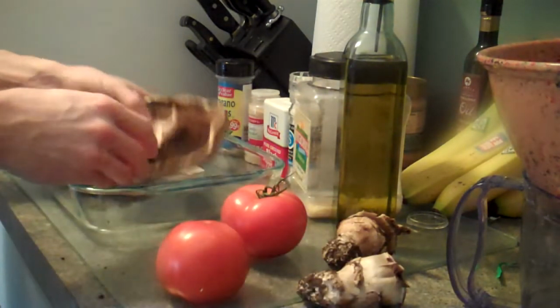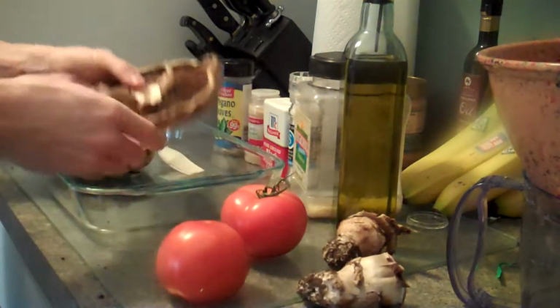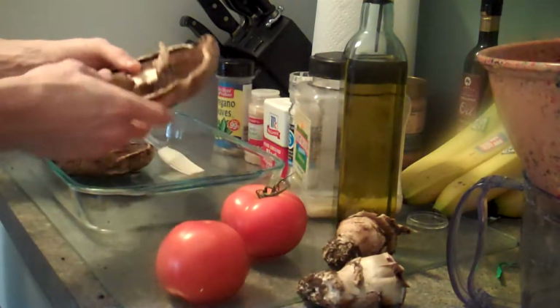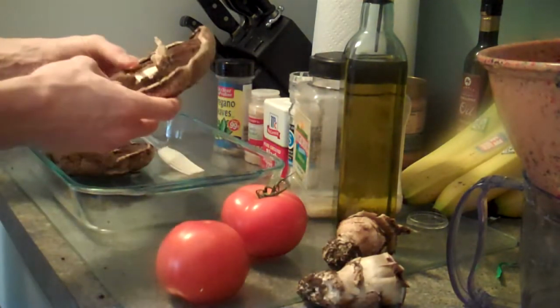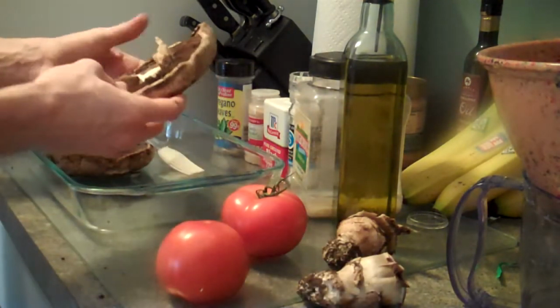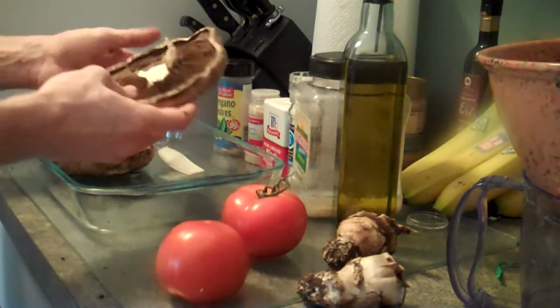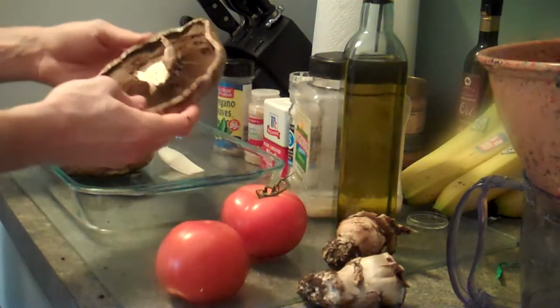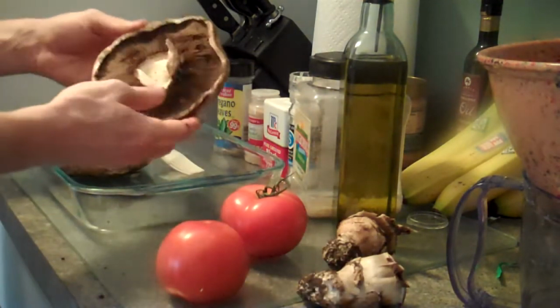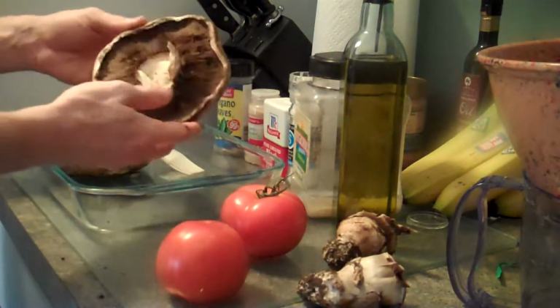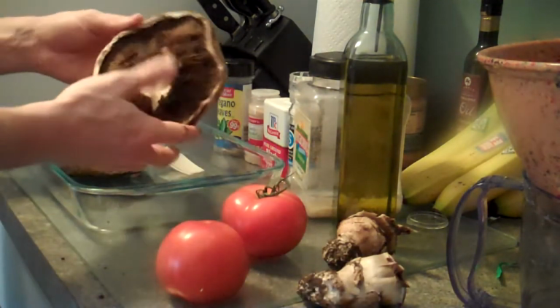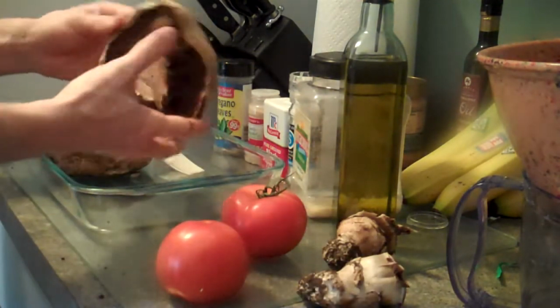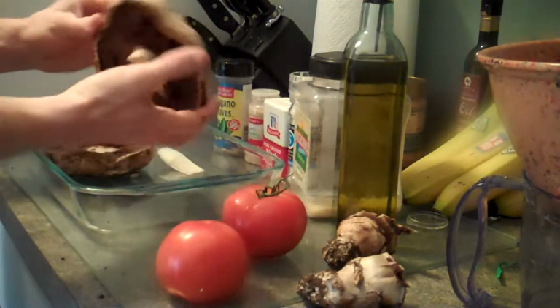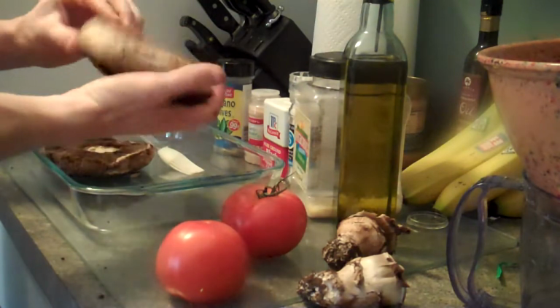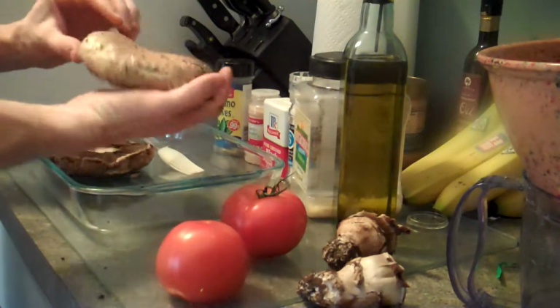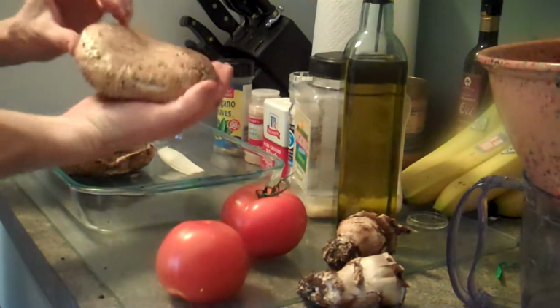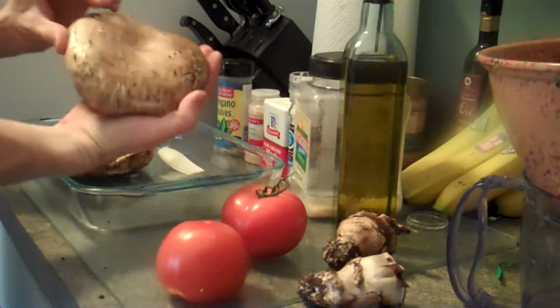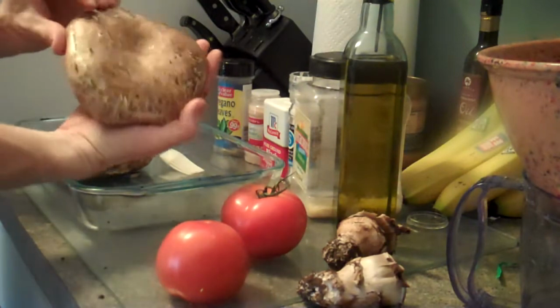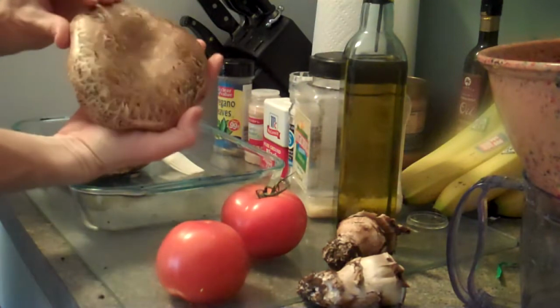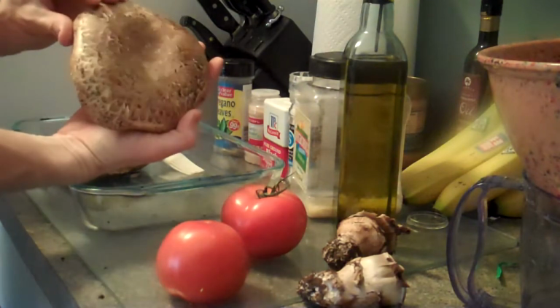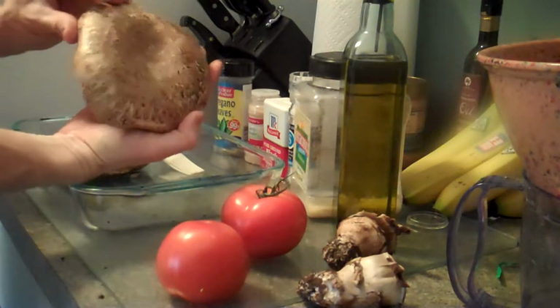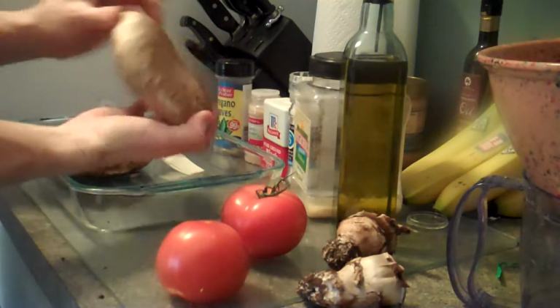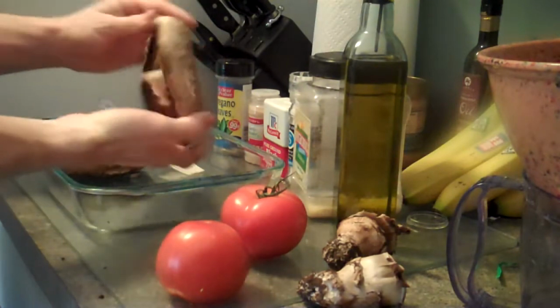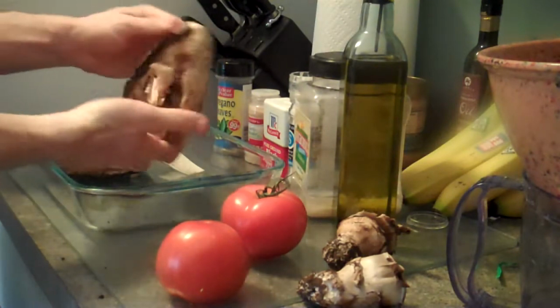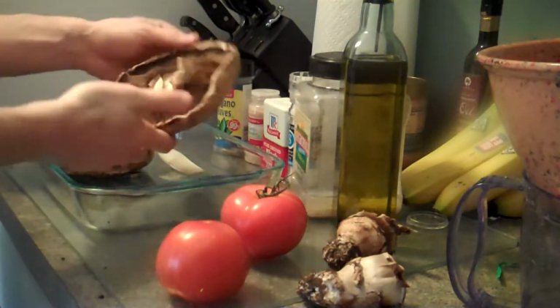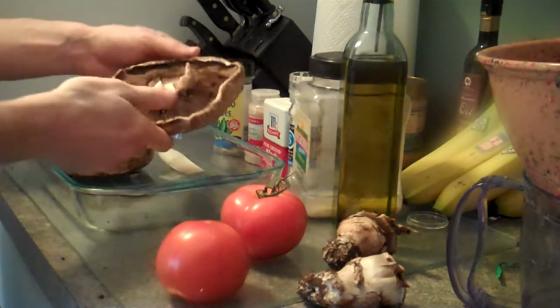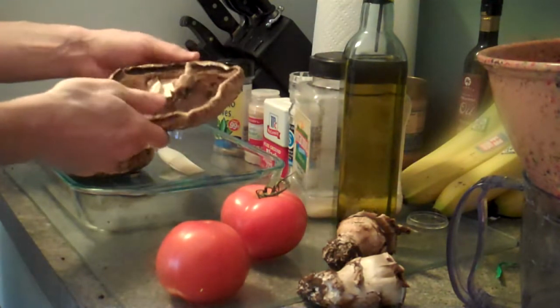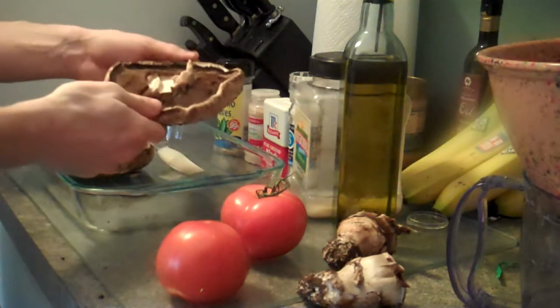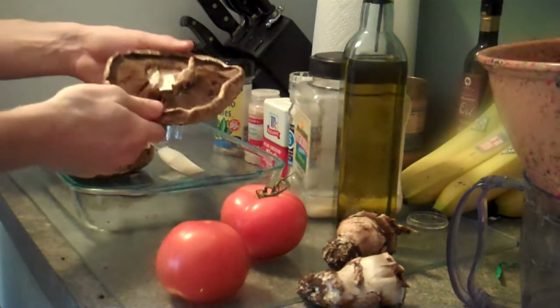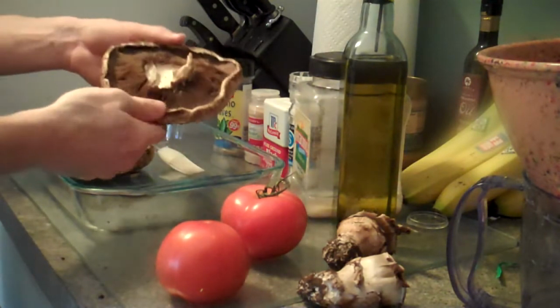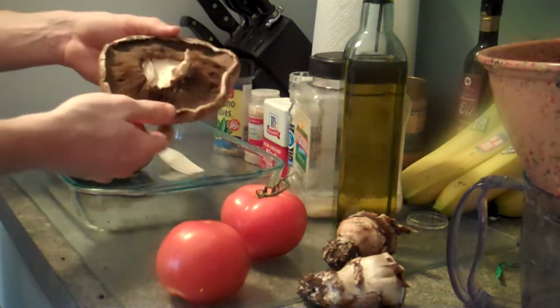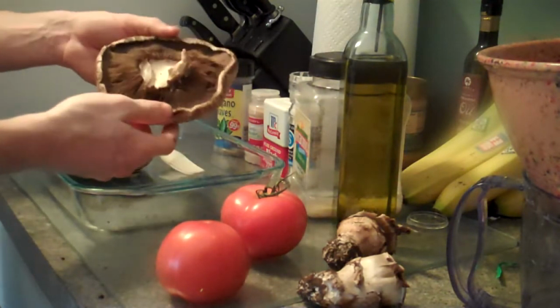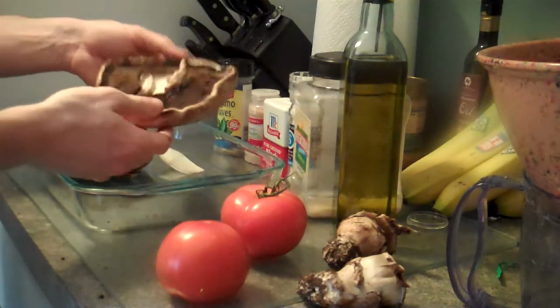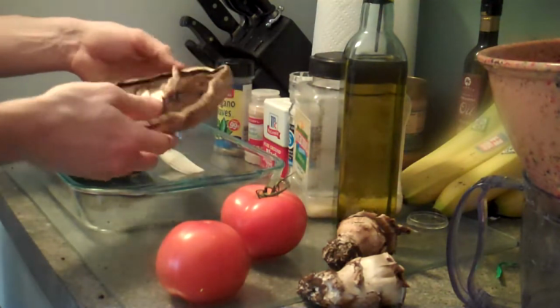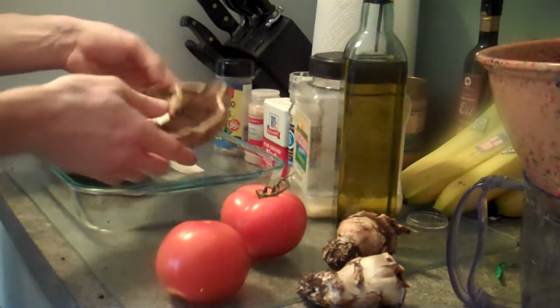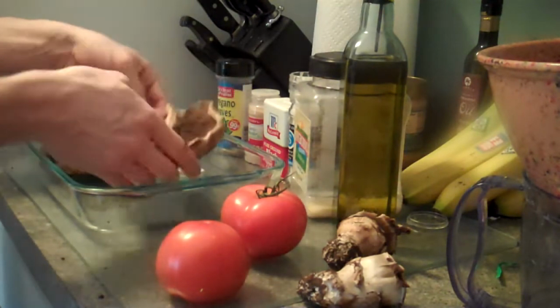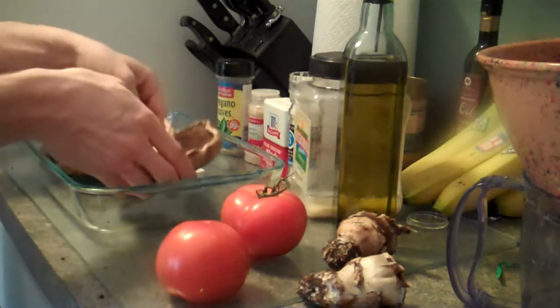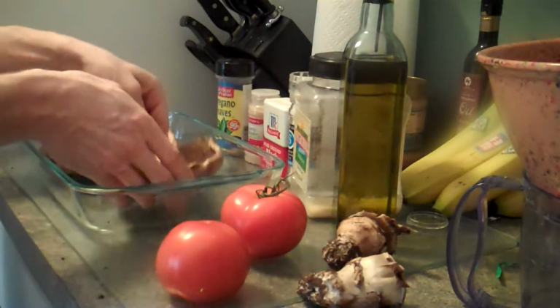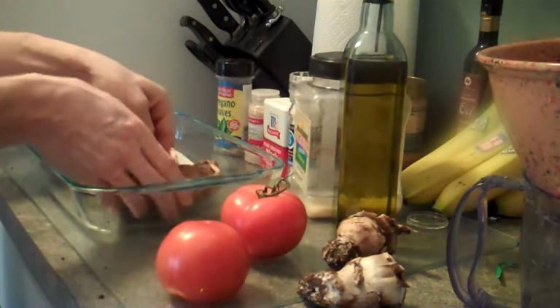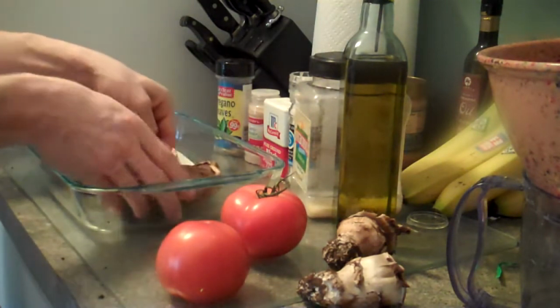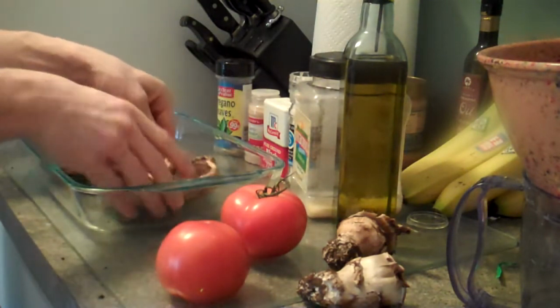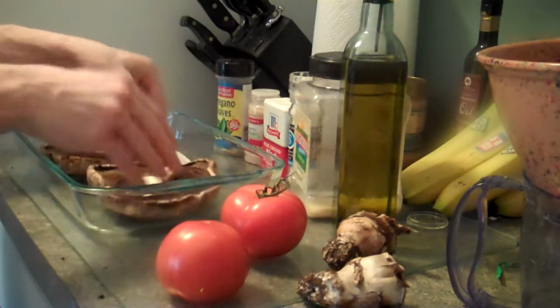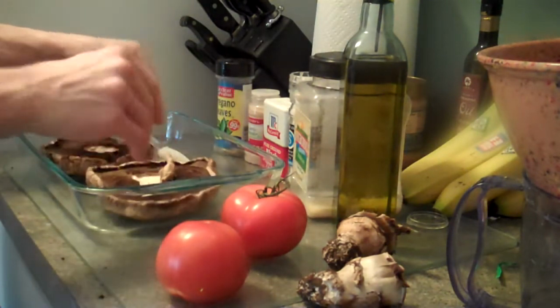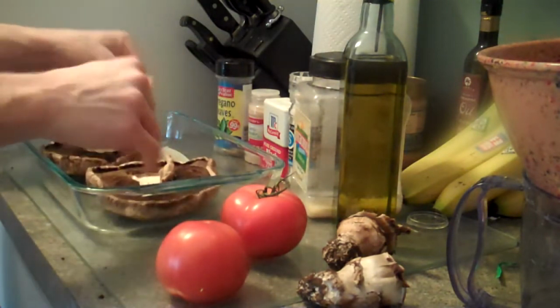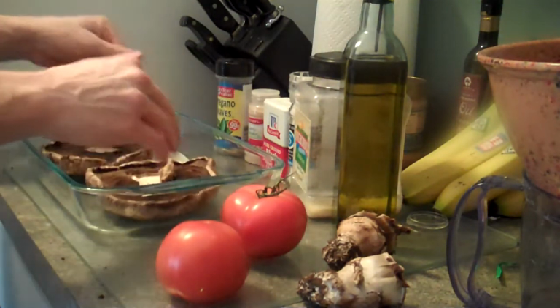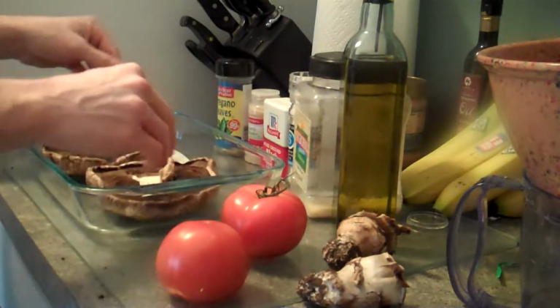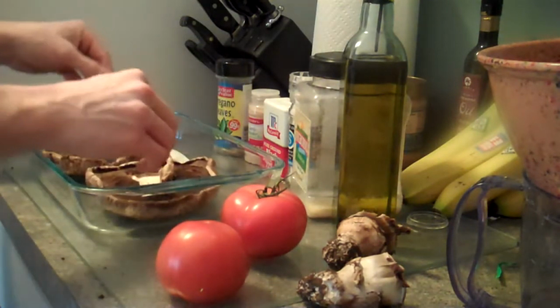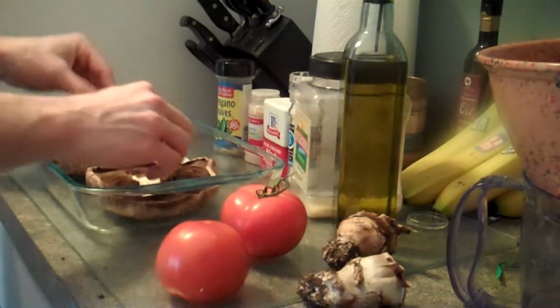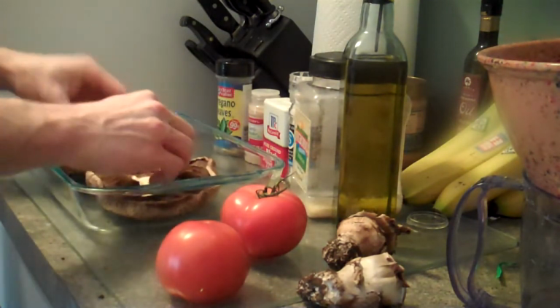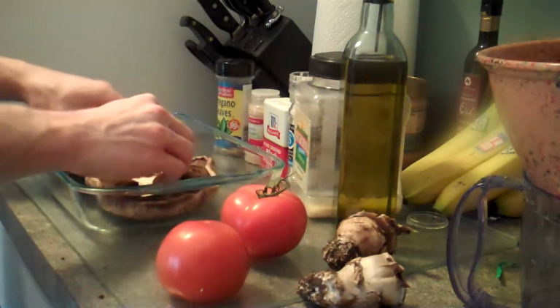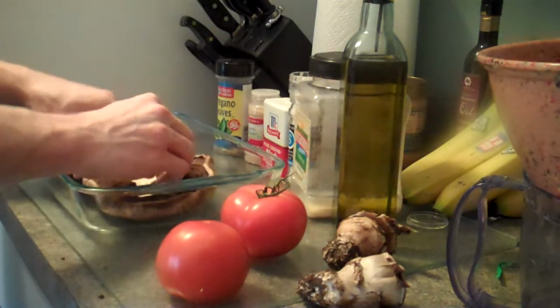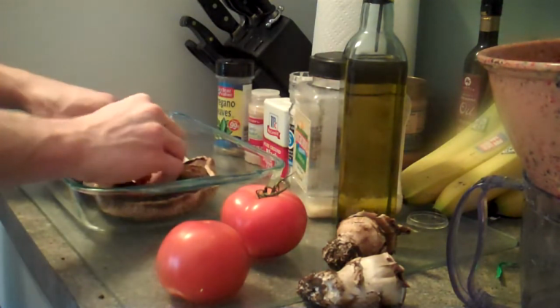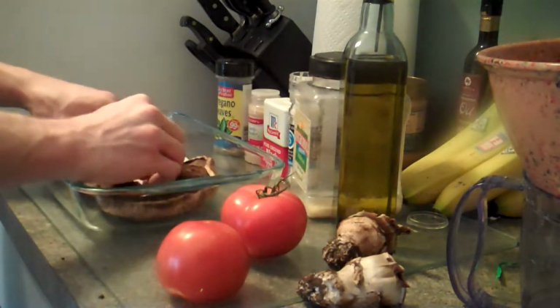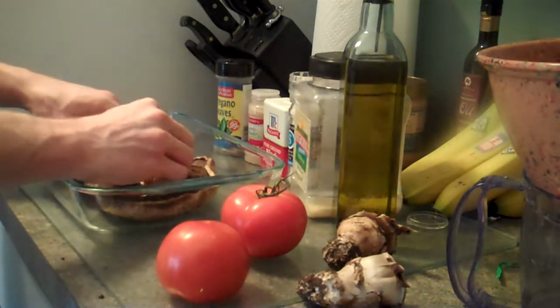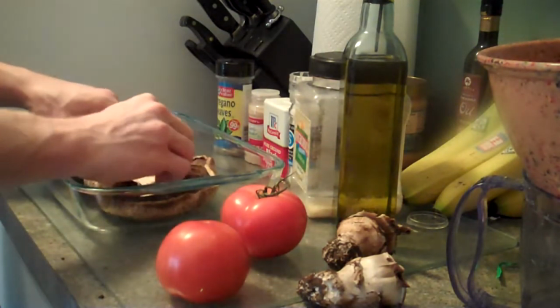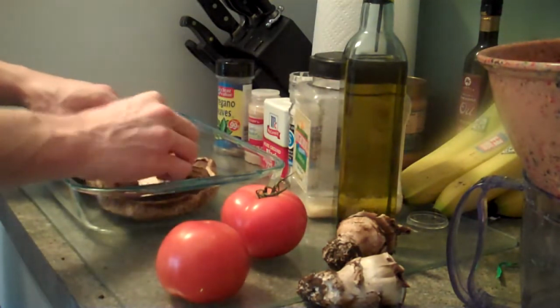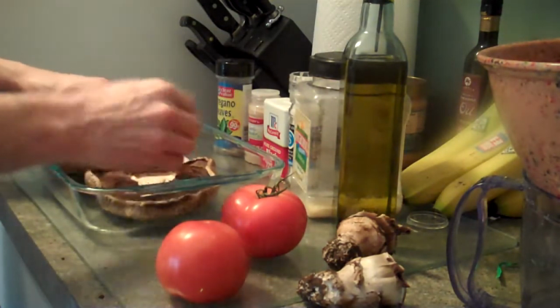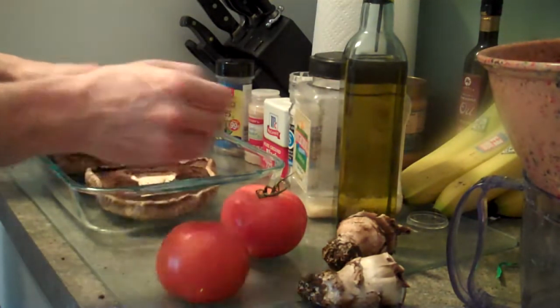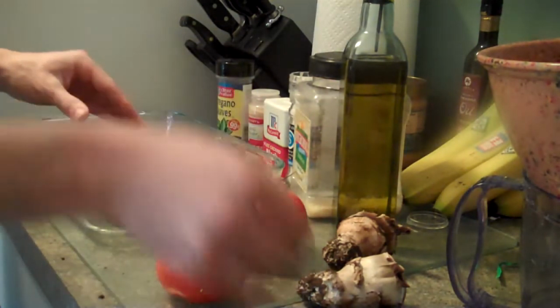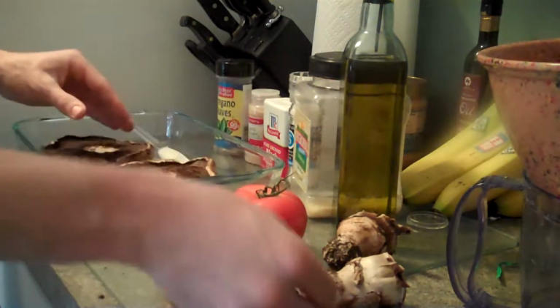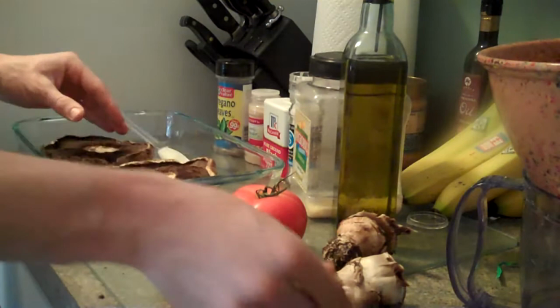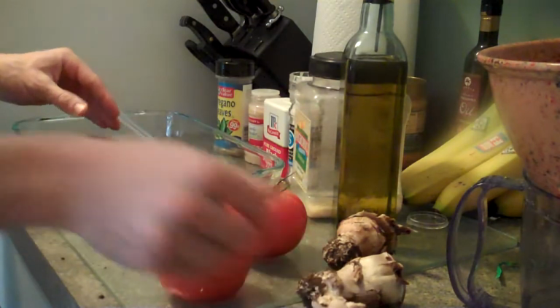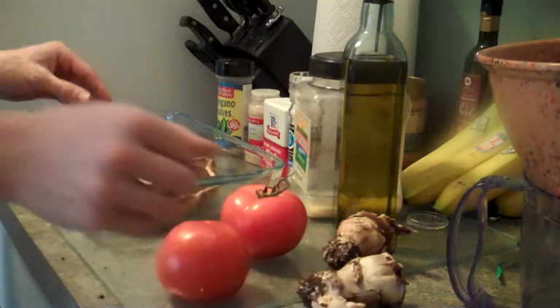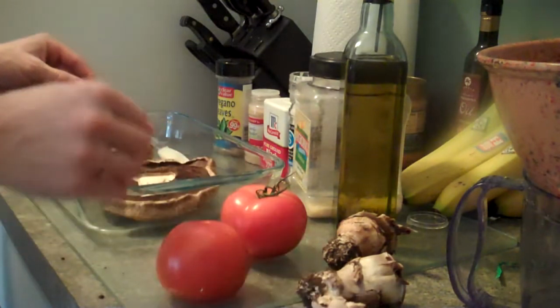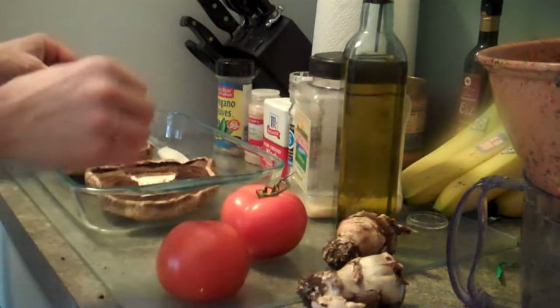Some people say you should wash your mushrooms. Some people say that's just dirt, and I'm one of the people that say it's just dirt — who cares?